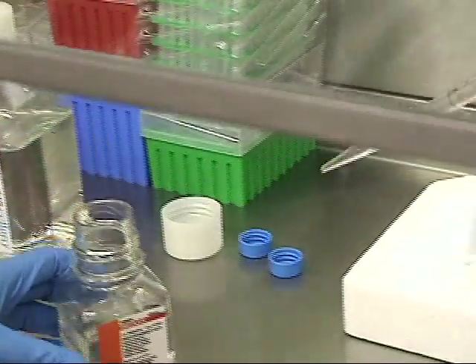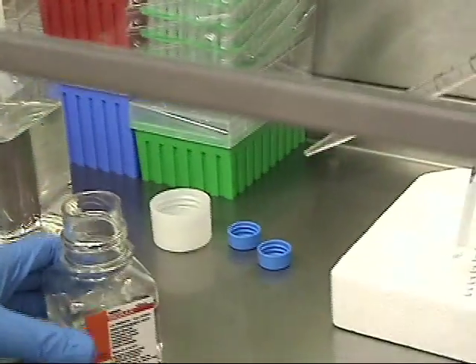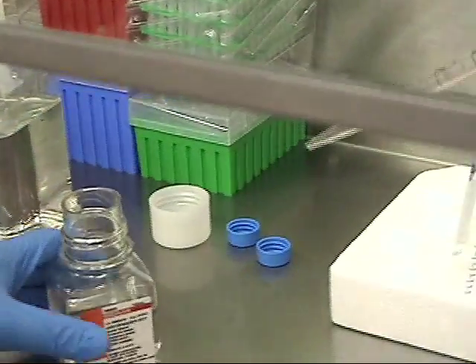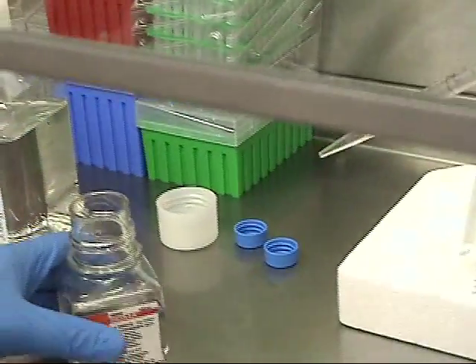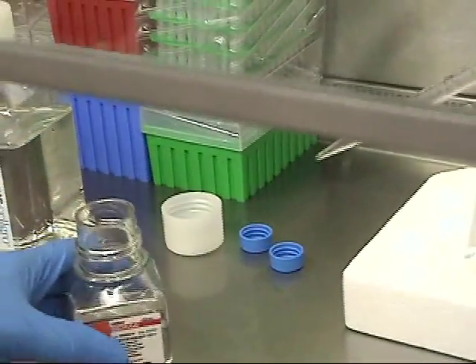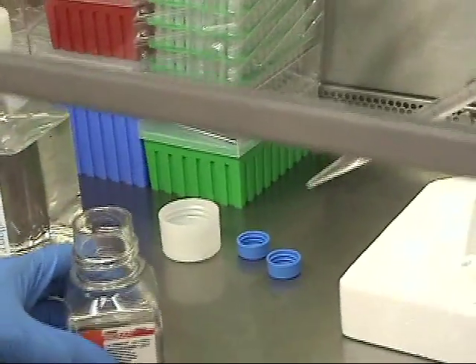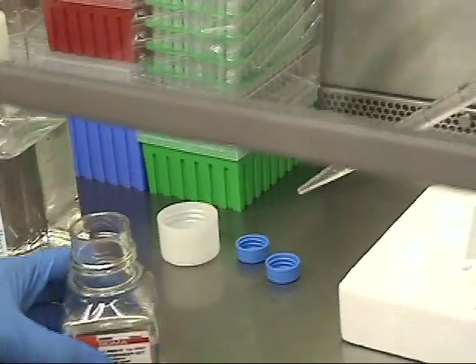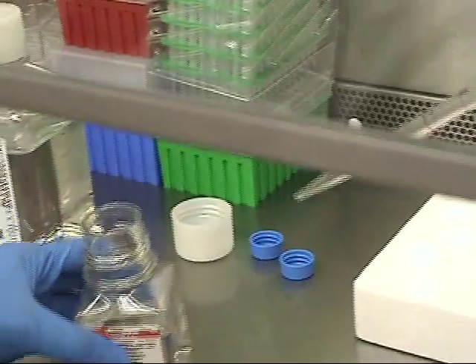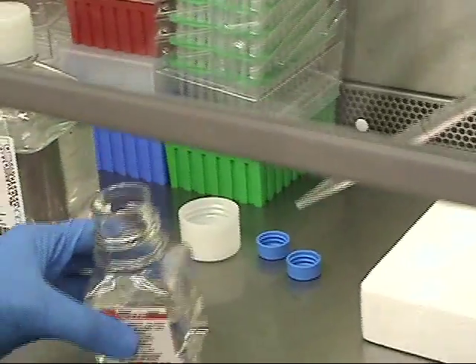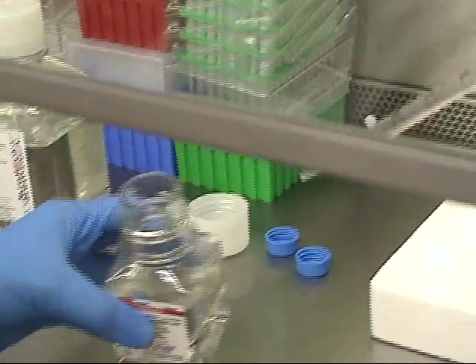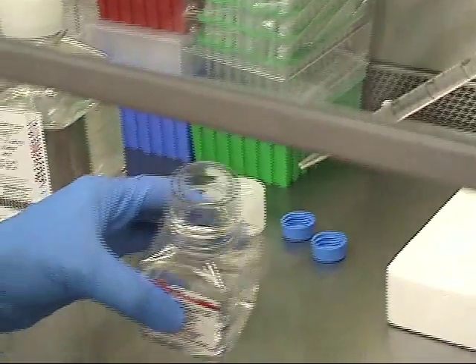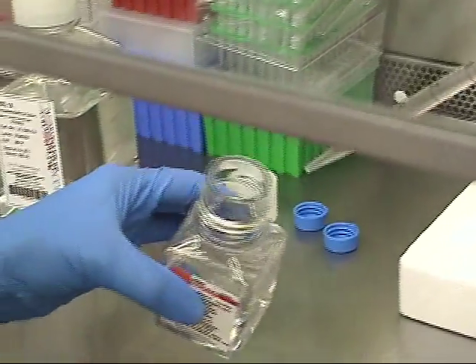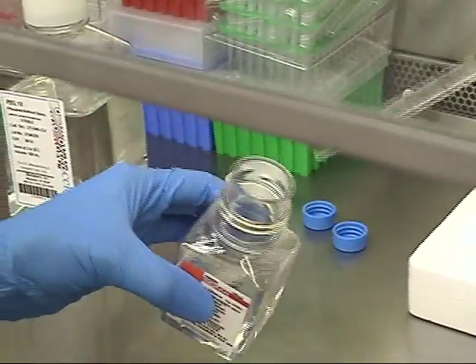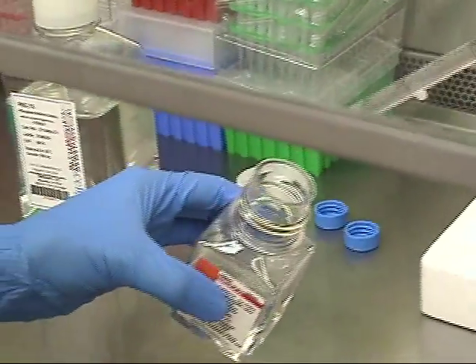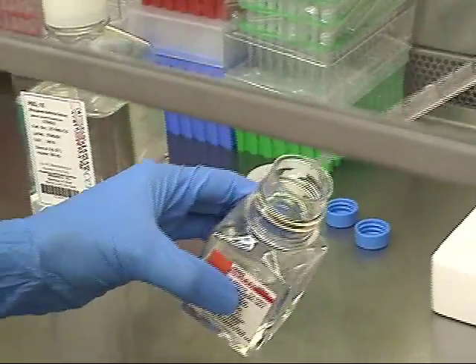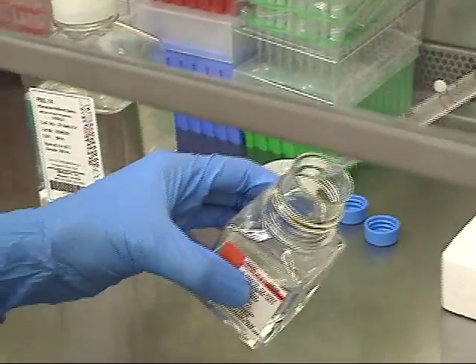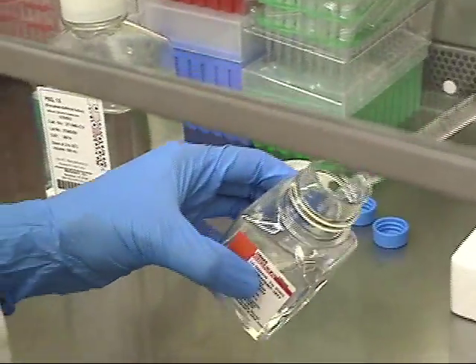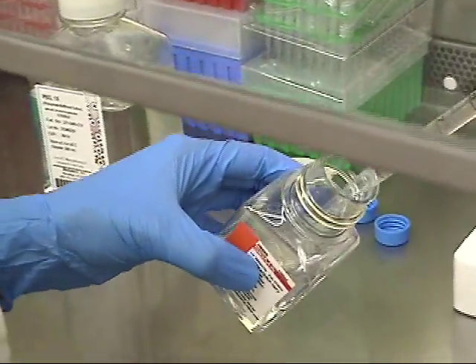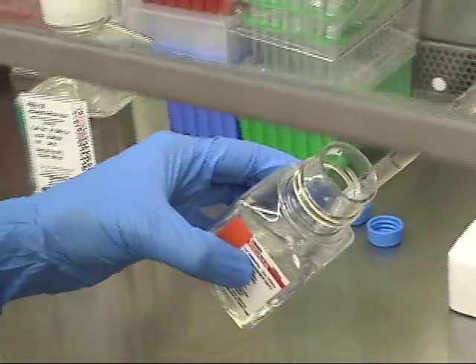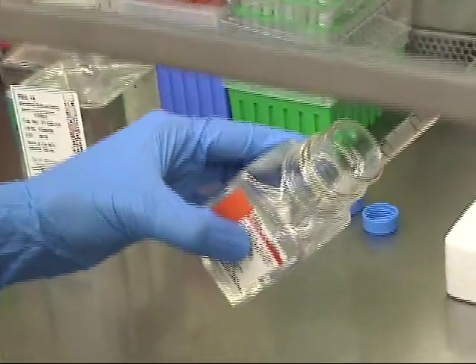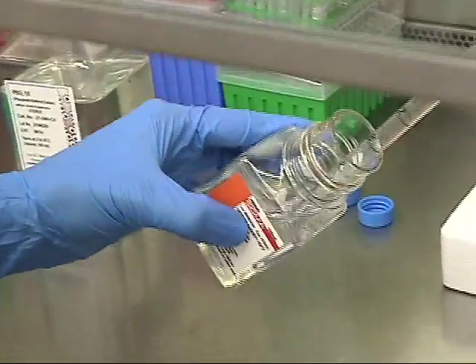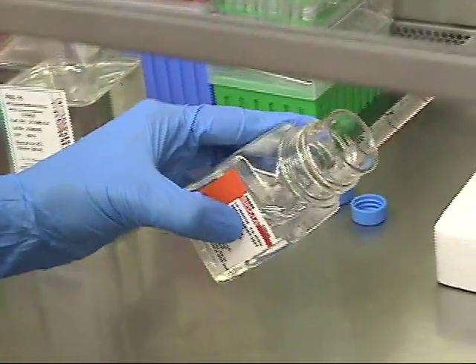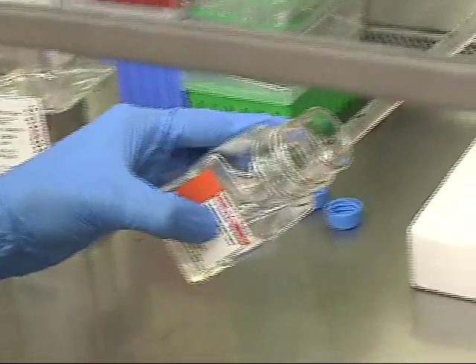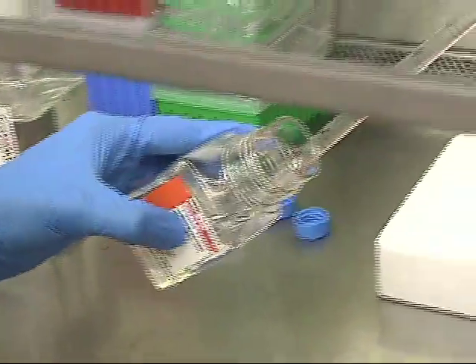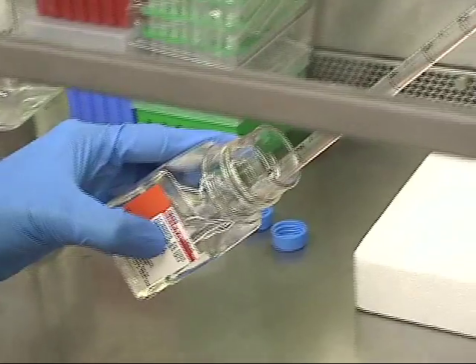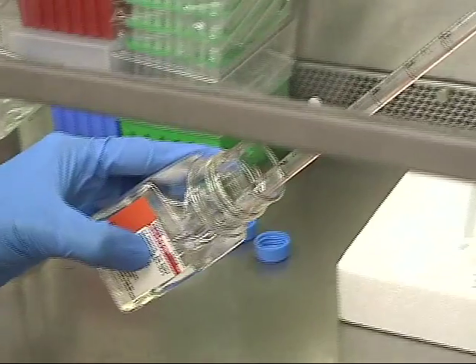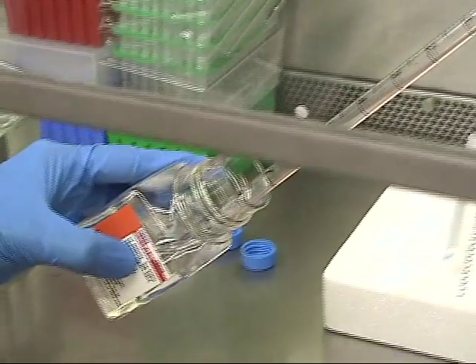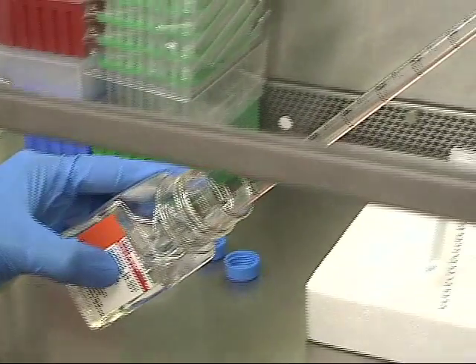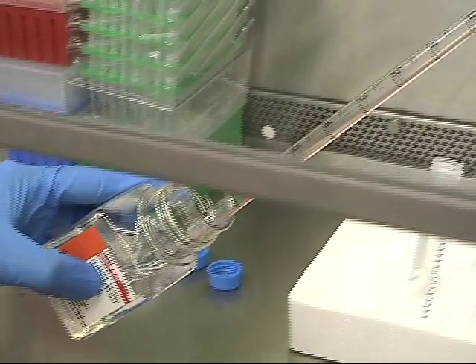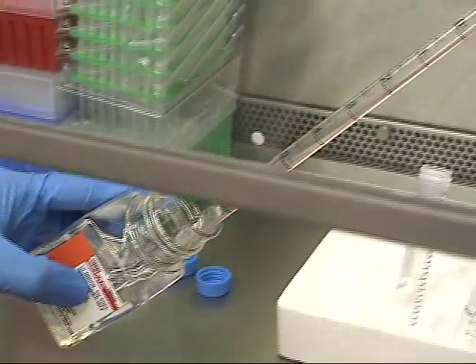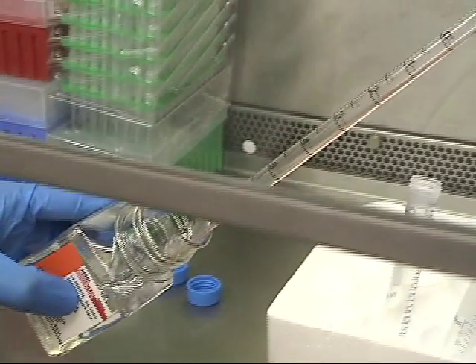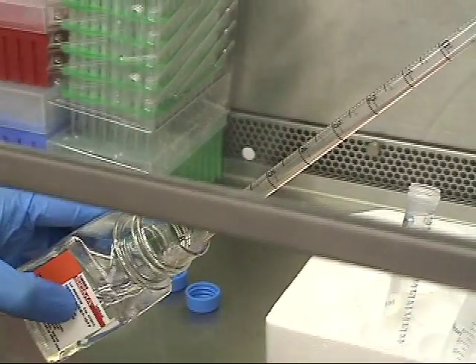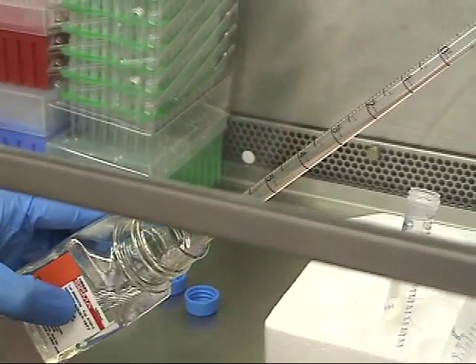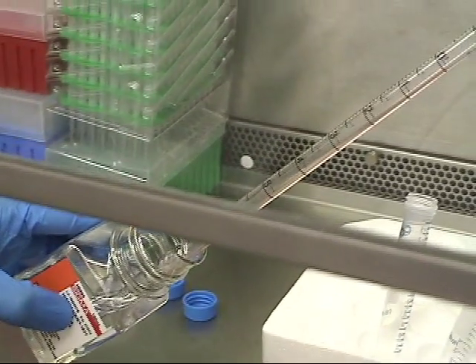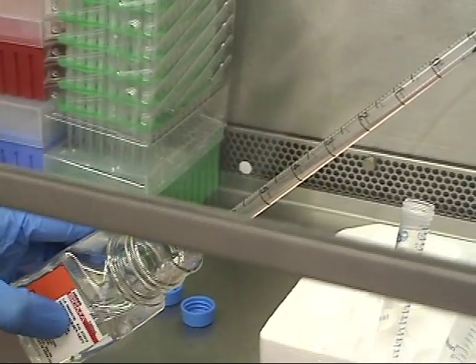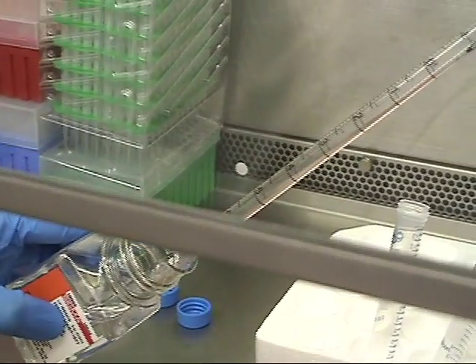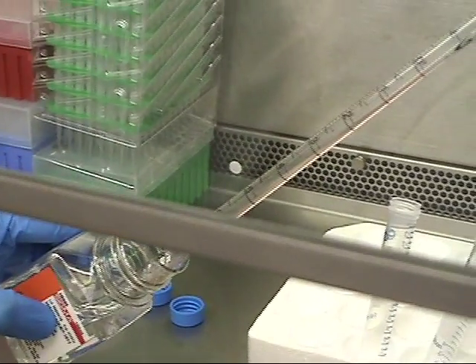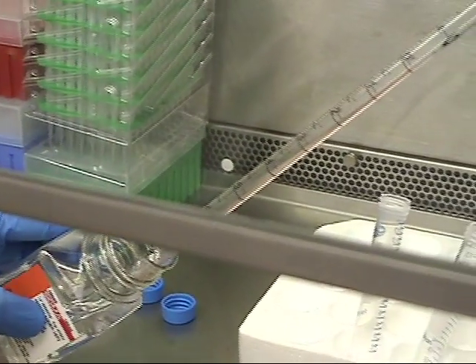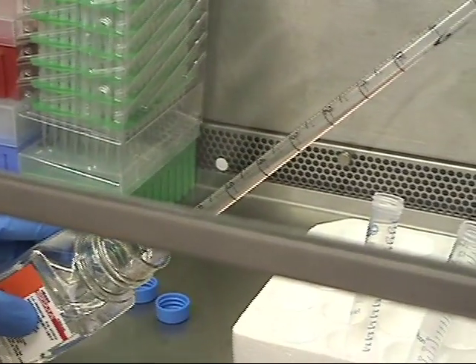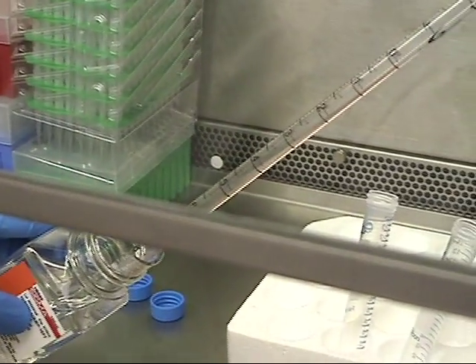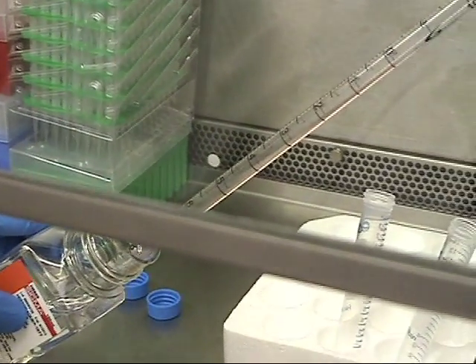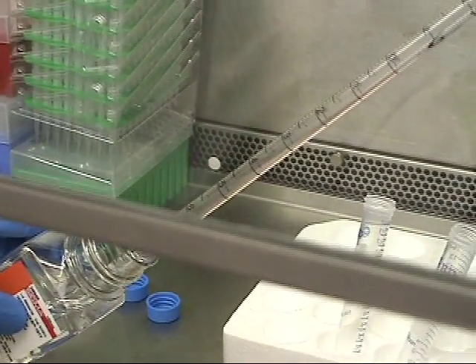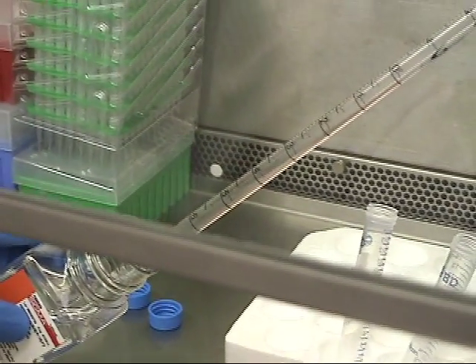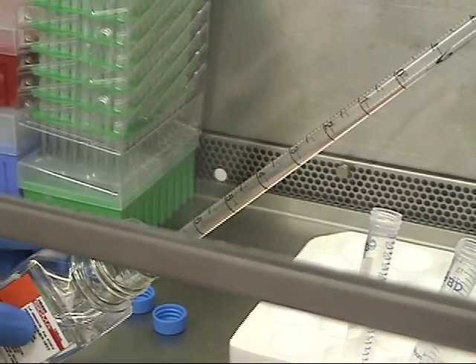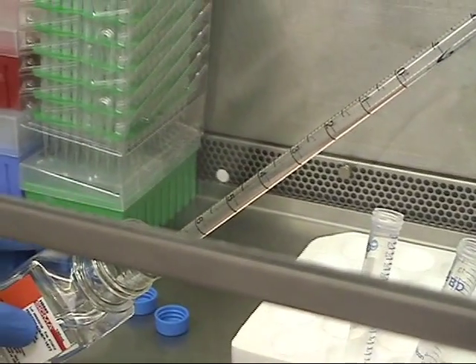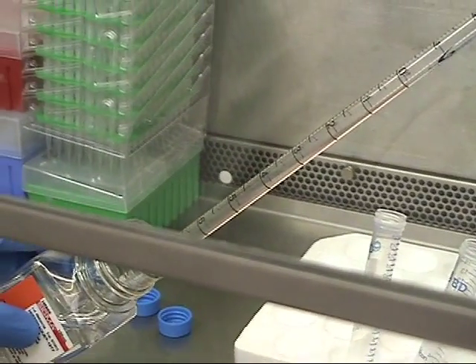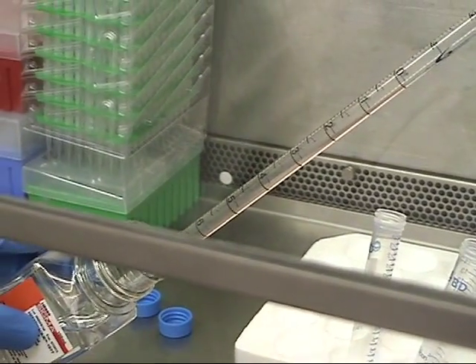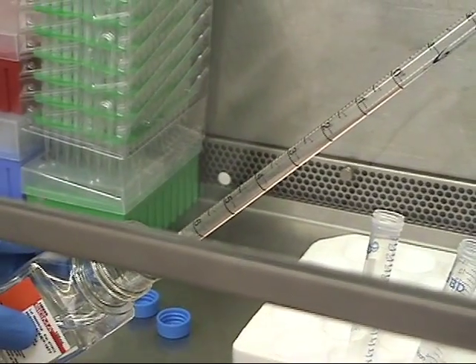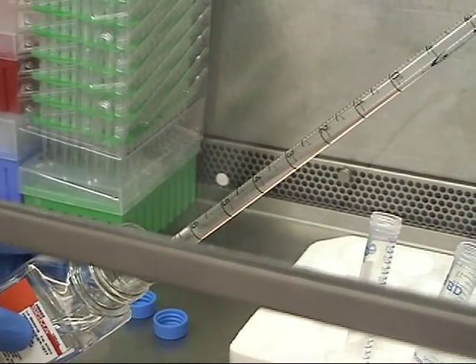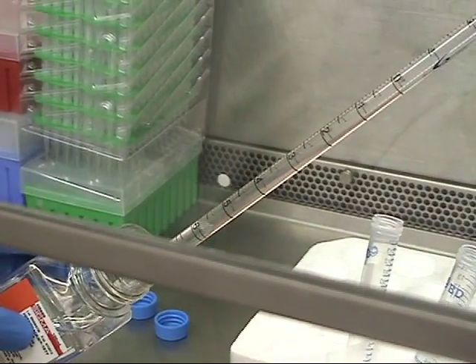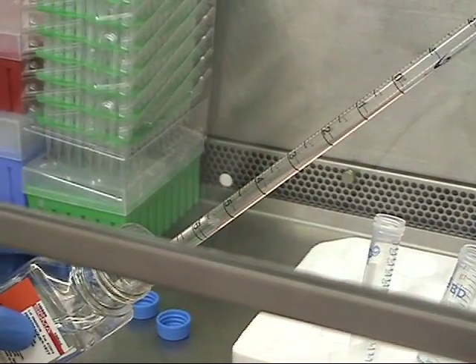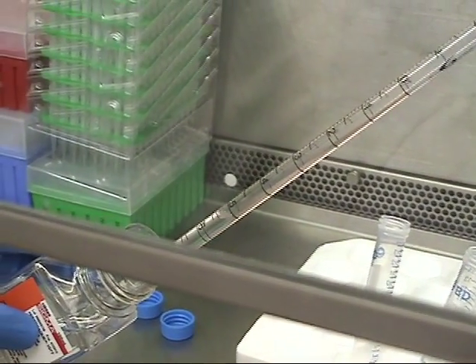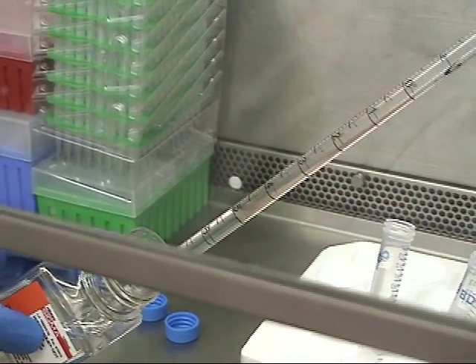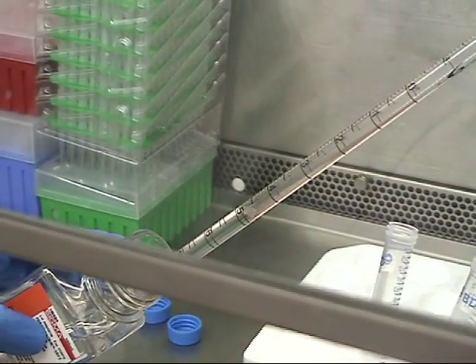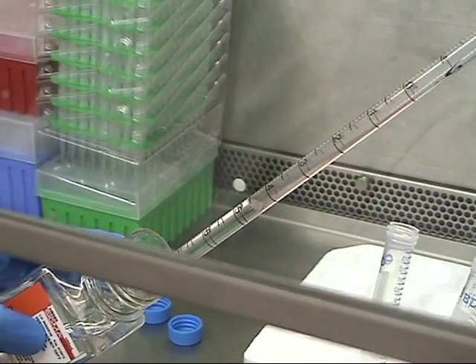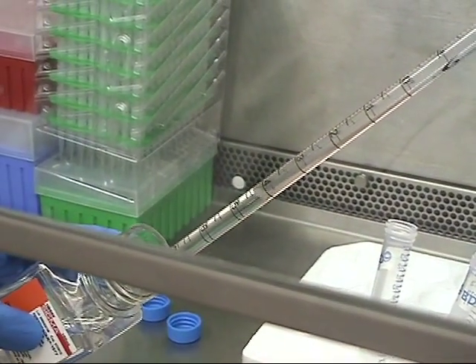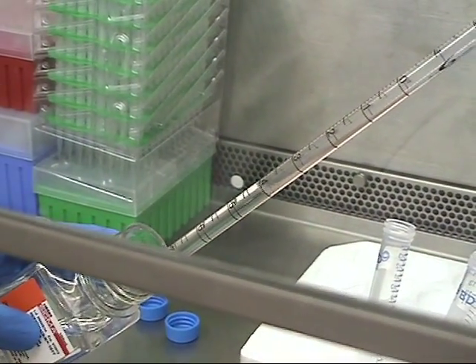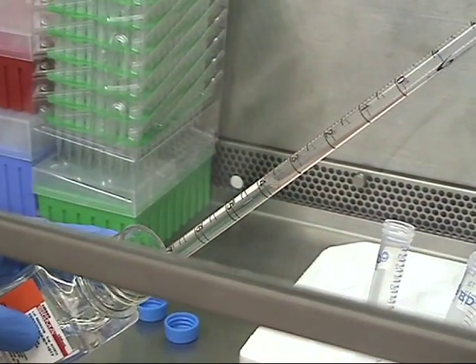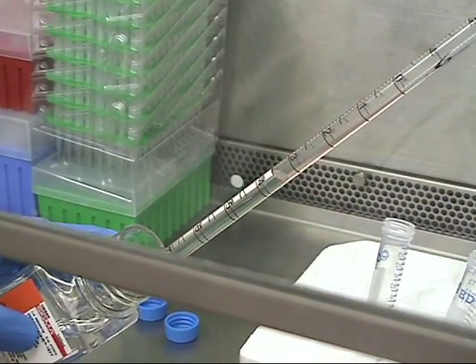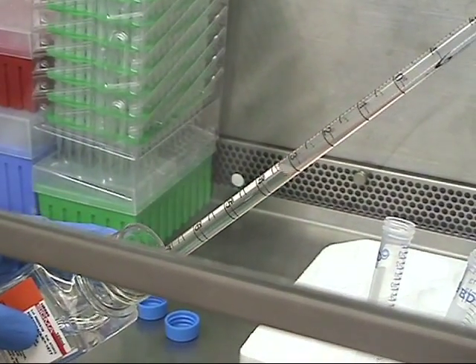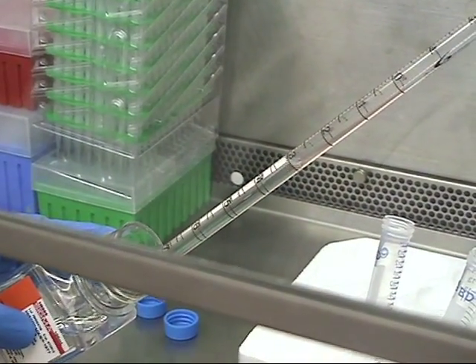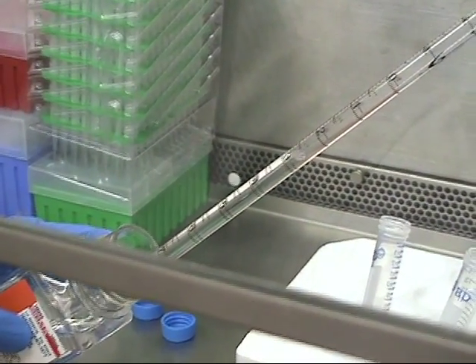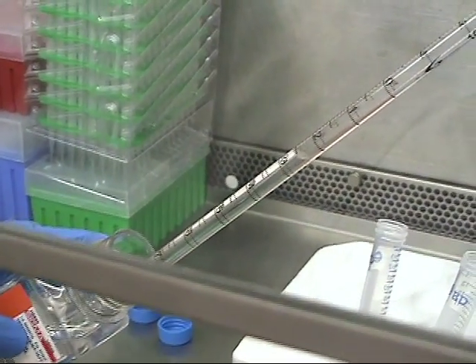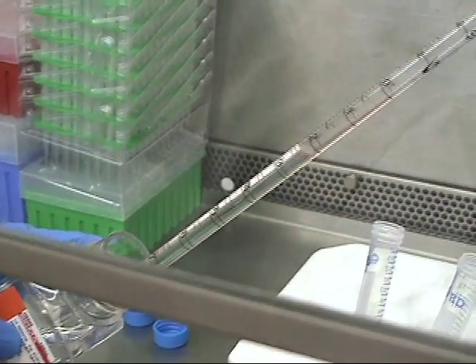Add 5 ml of room temperature histopaque to 15 ml conical tubes.